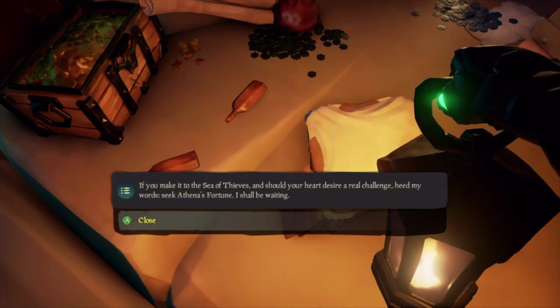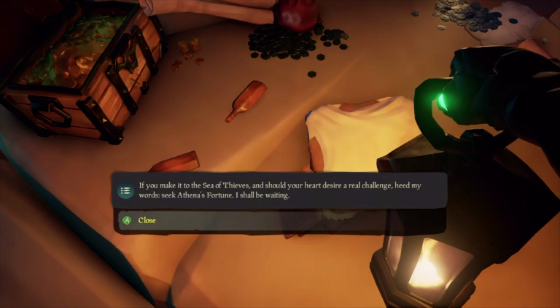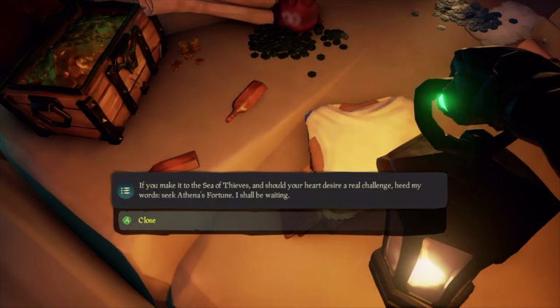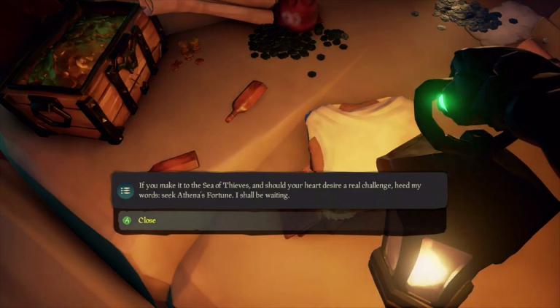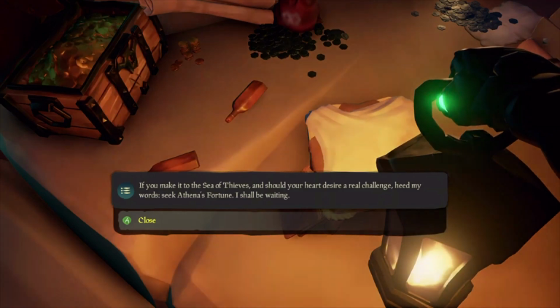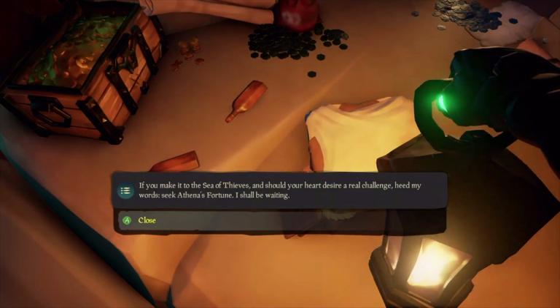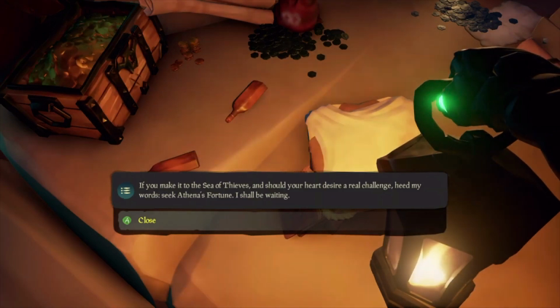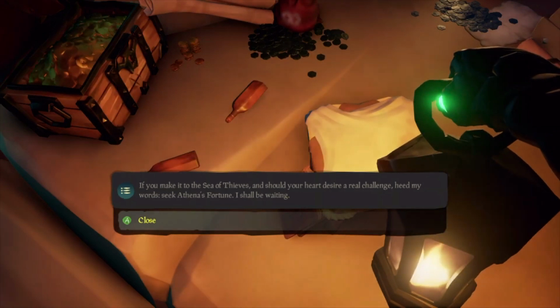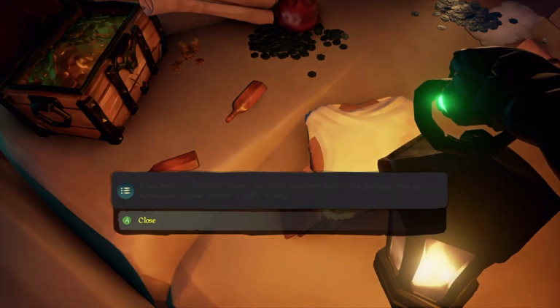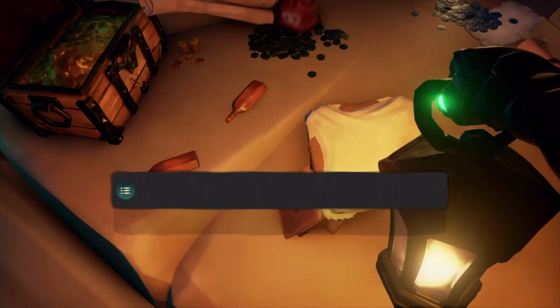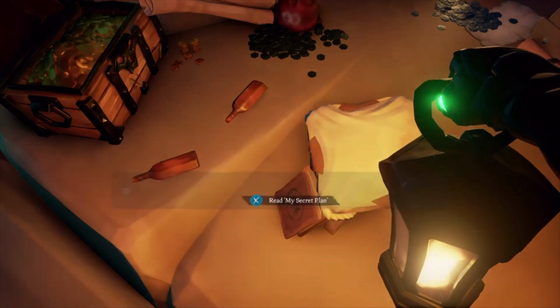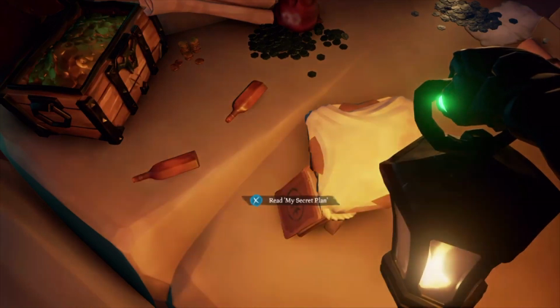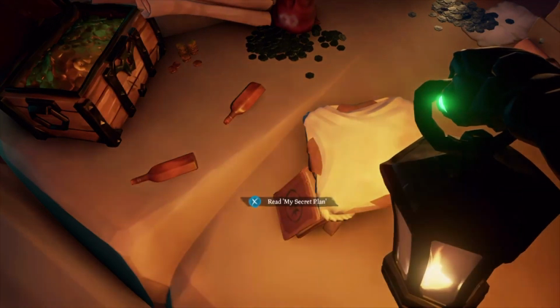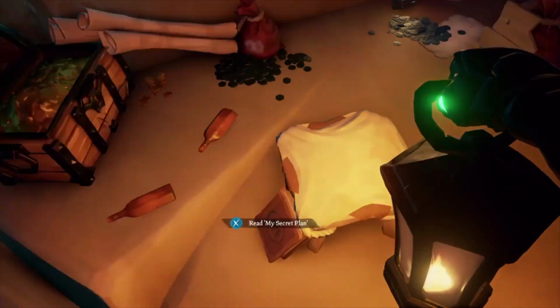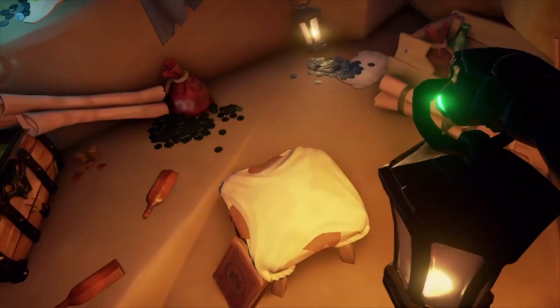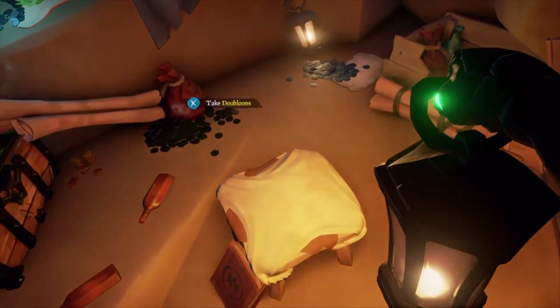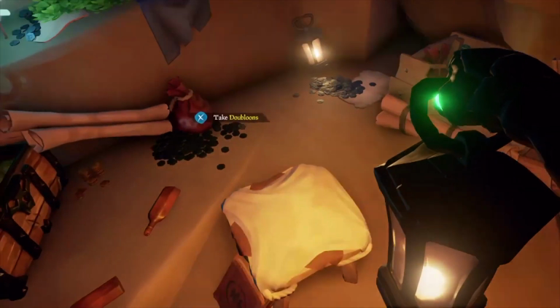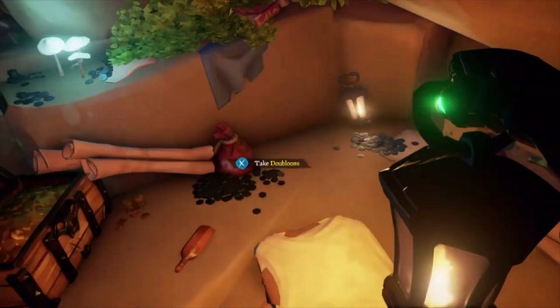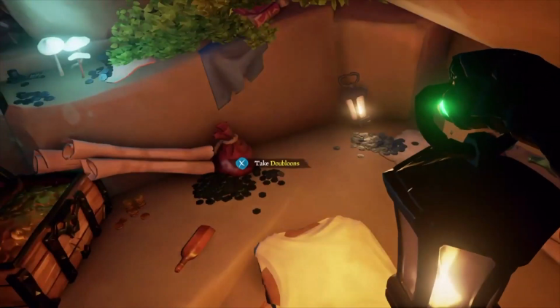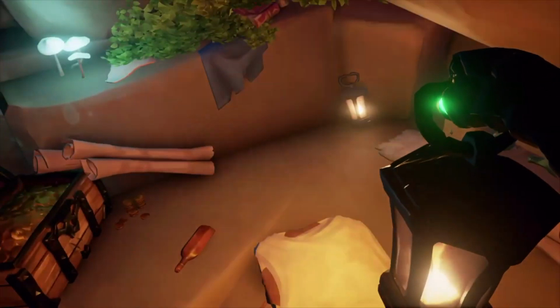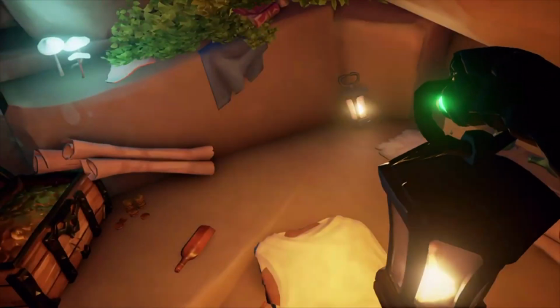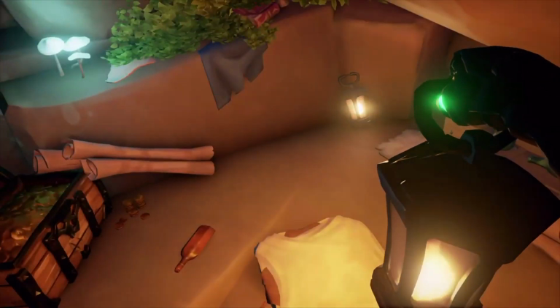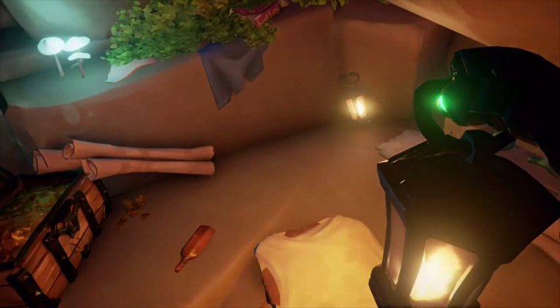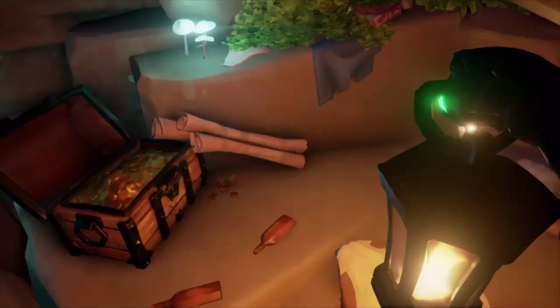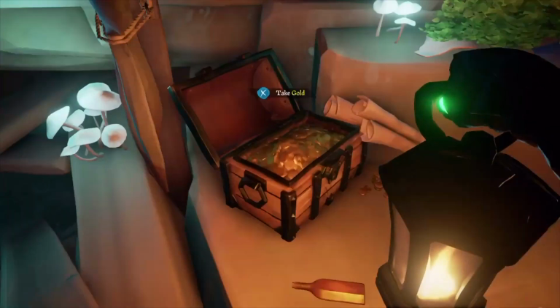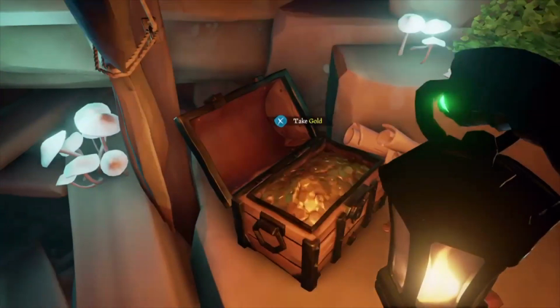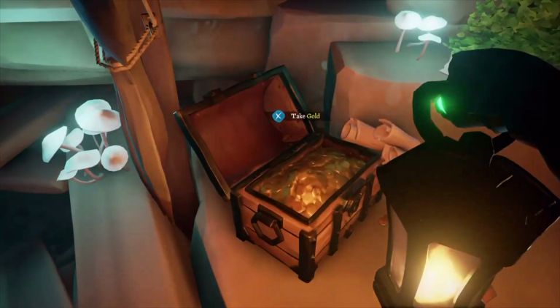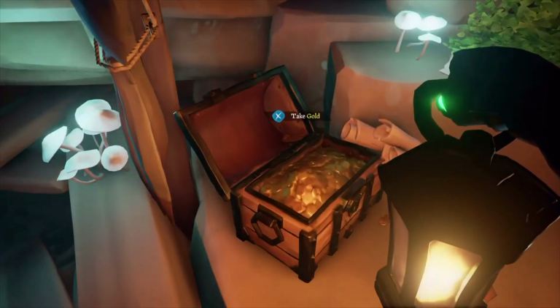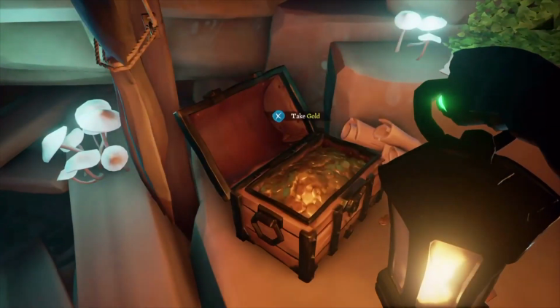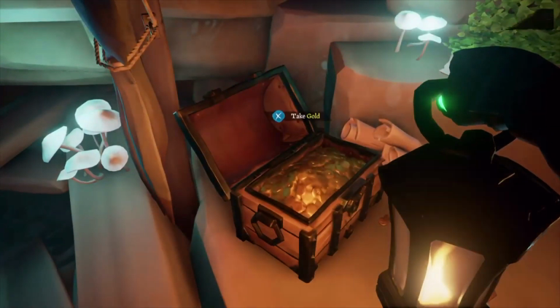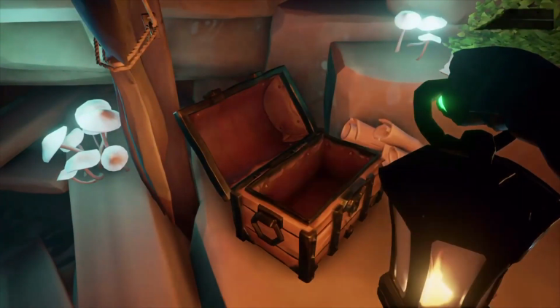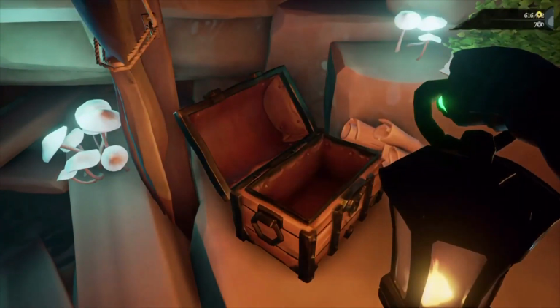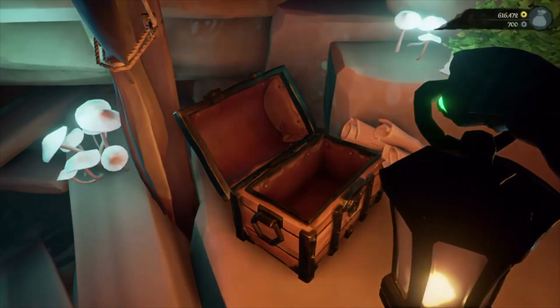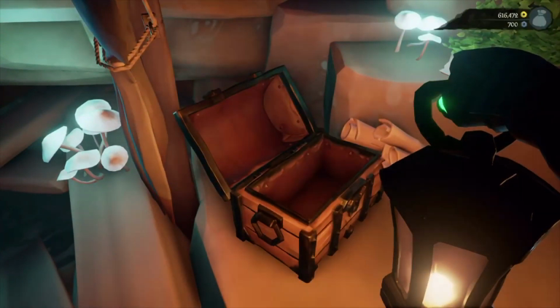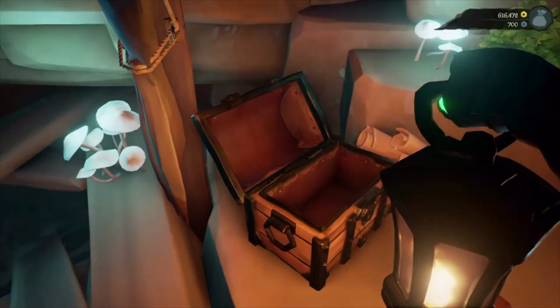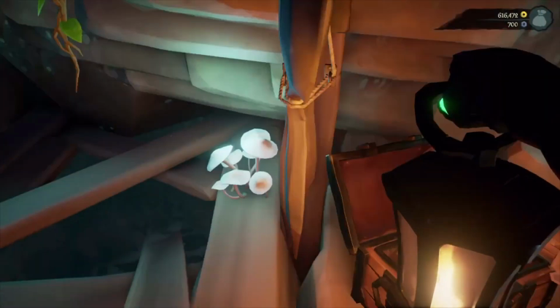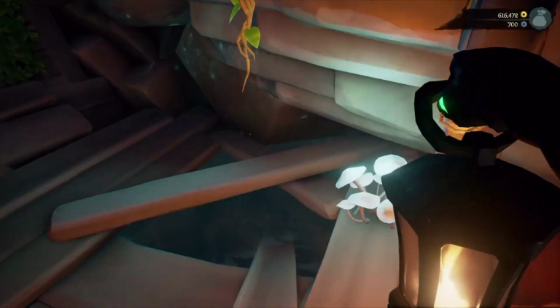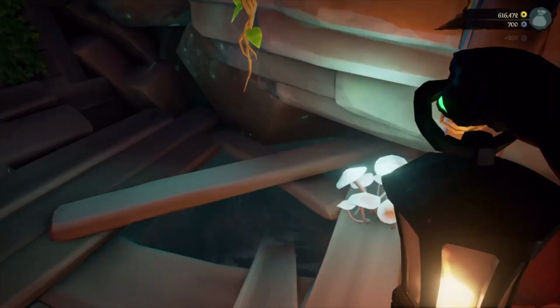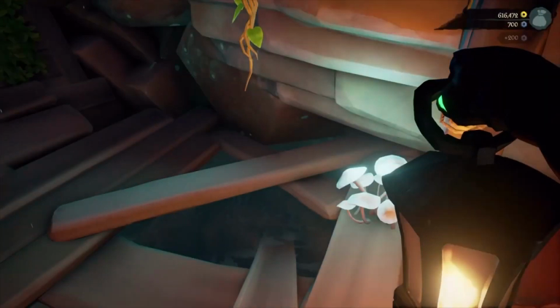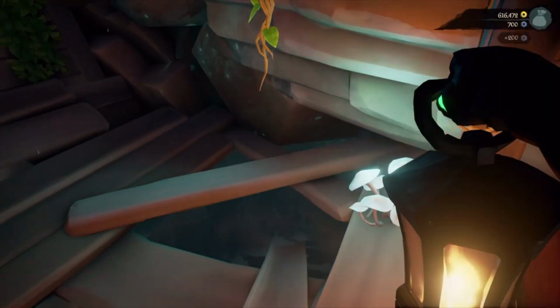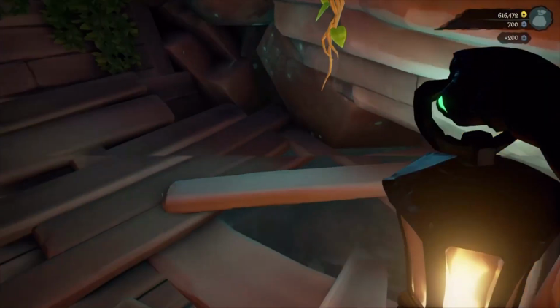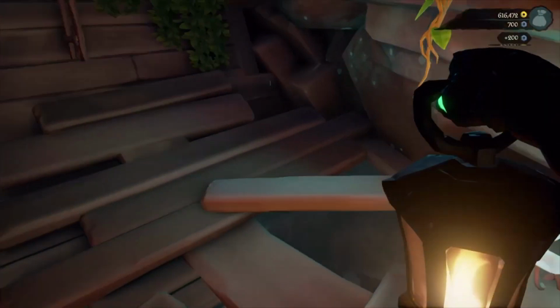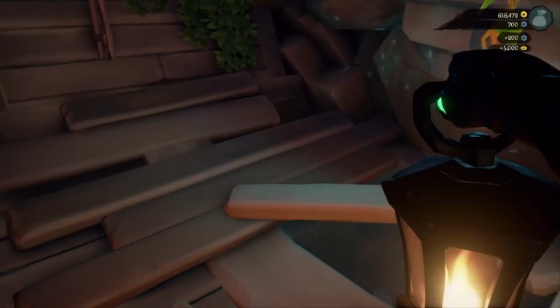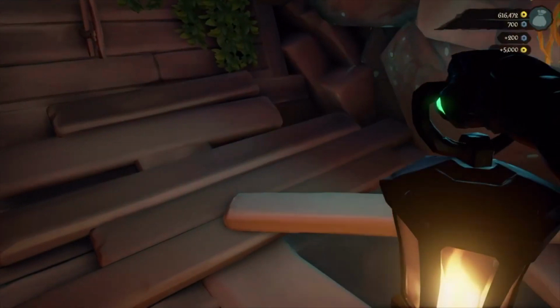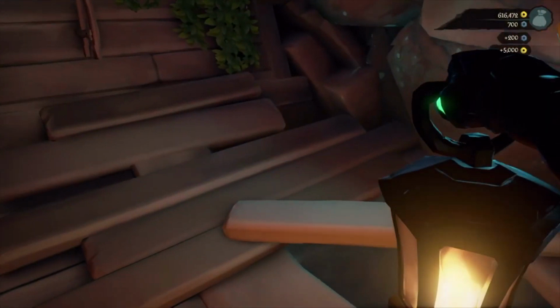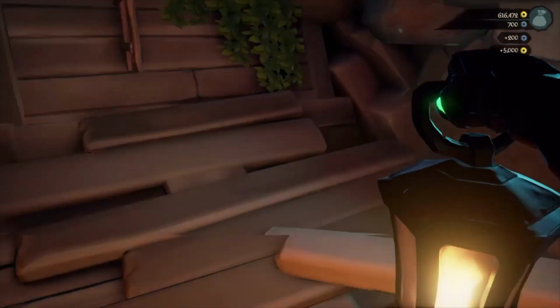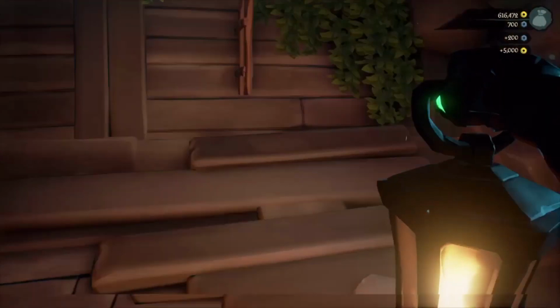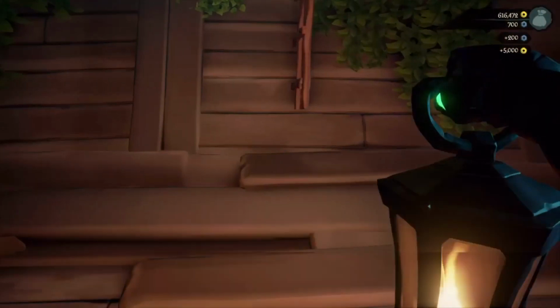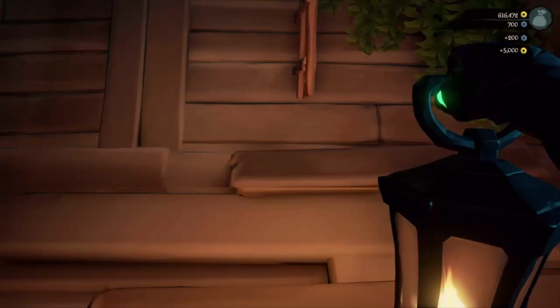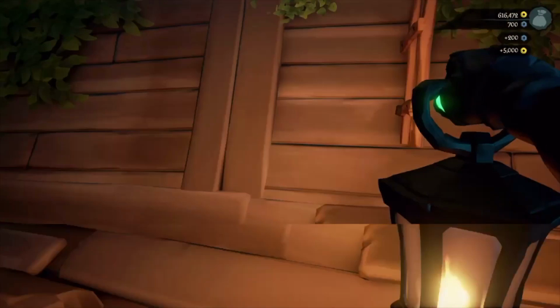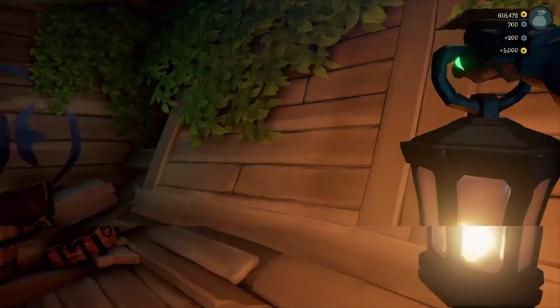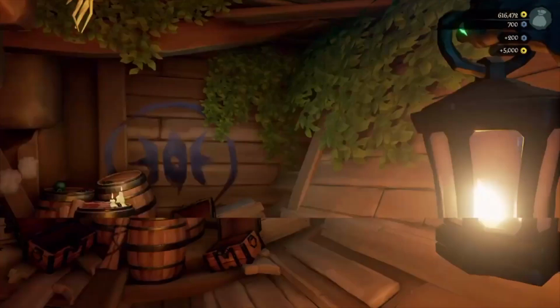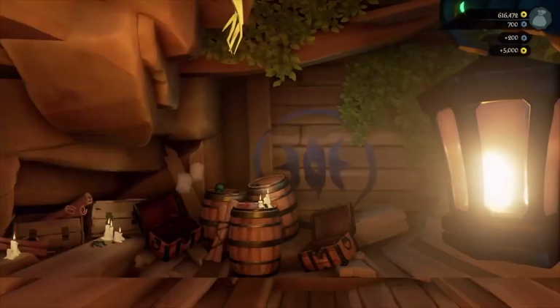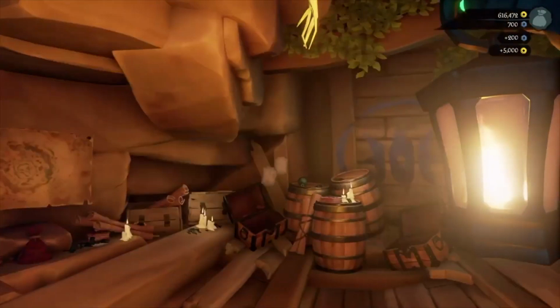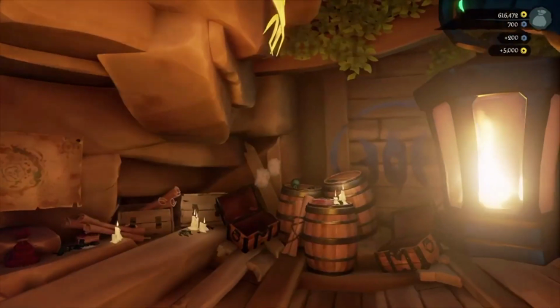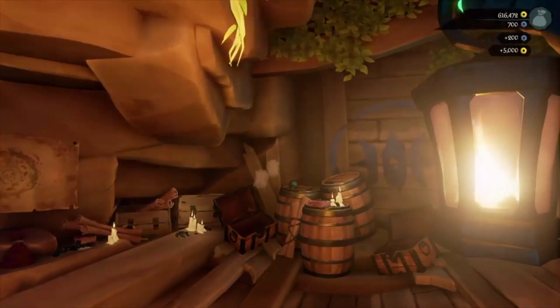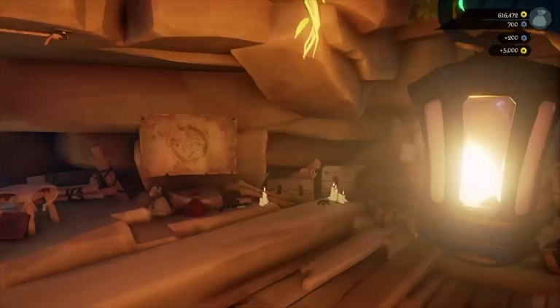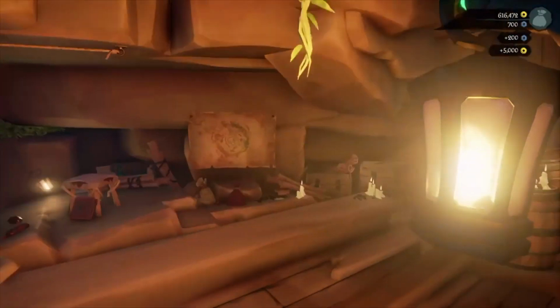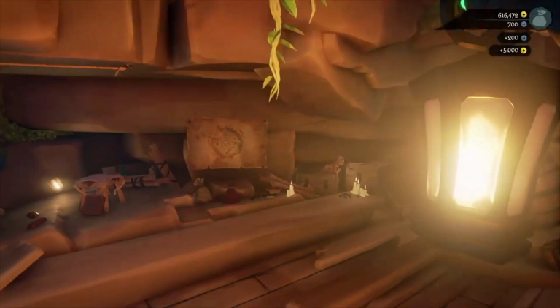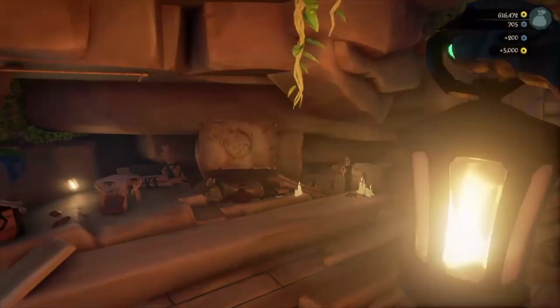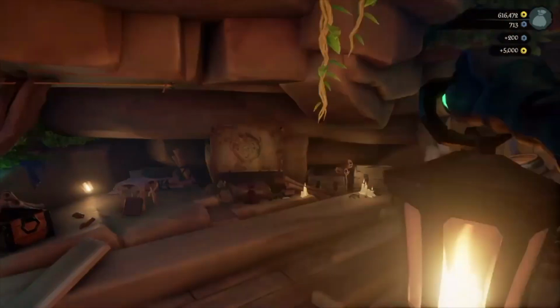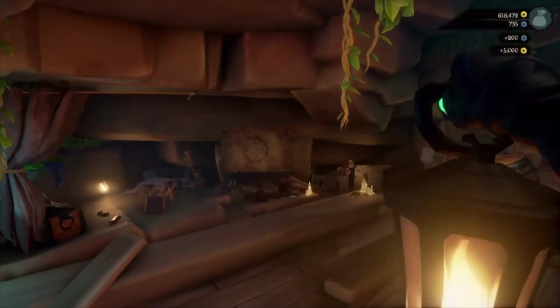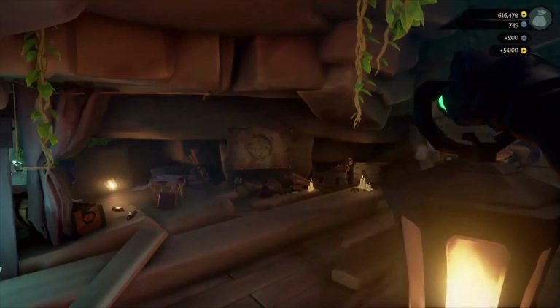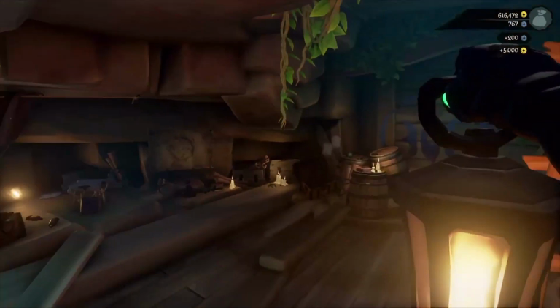Once you've read the journal, right next to it there'll be a pouch of doubloons and some gold, which will give you 200 doubloons and an extra 5,000 gold.